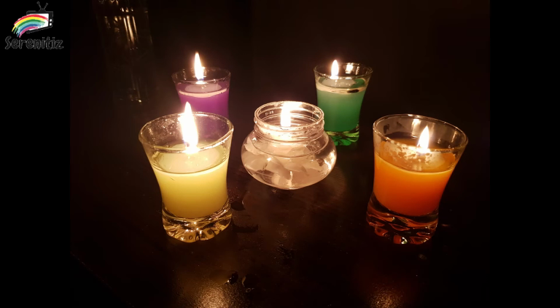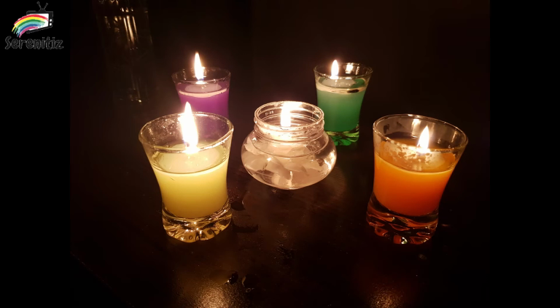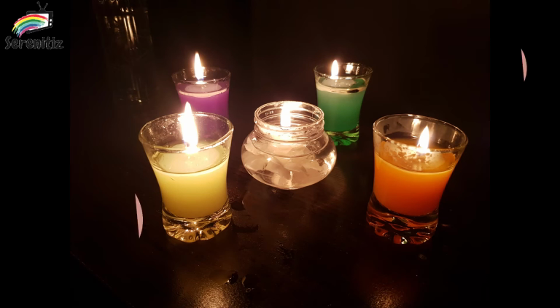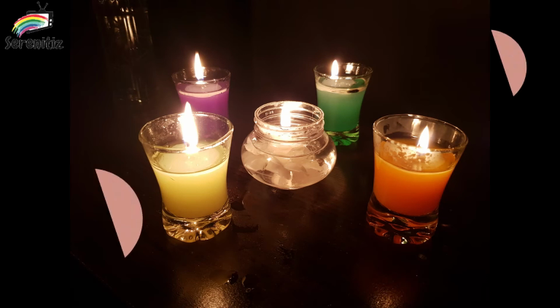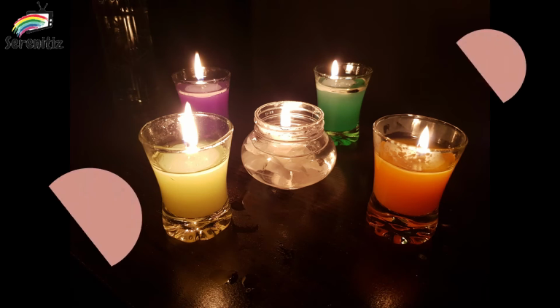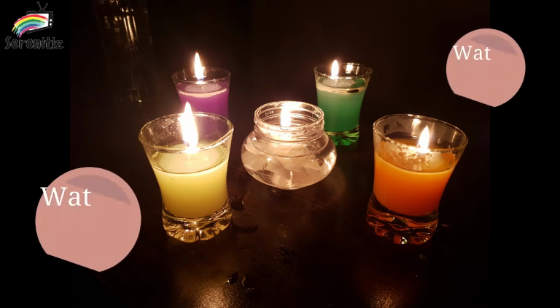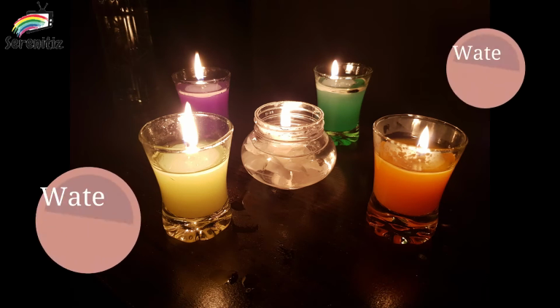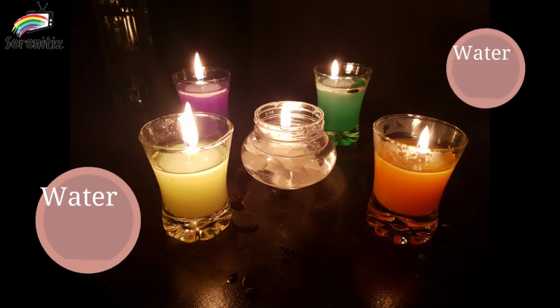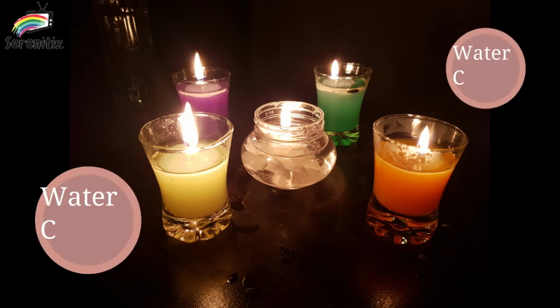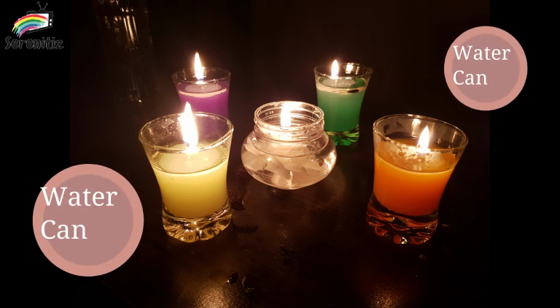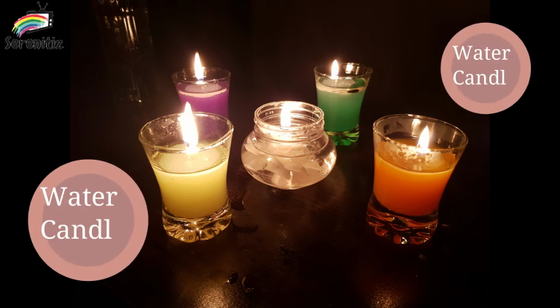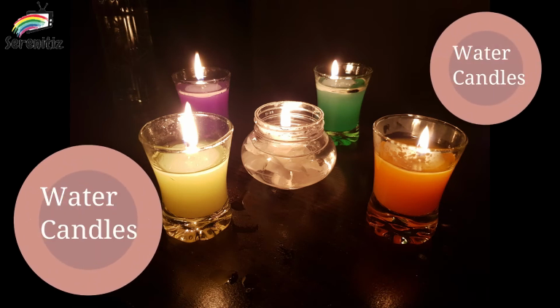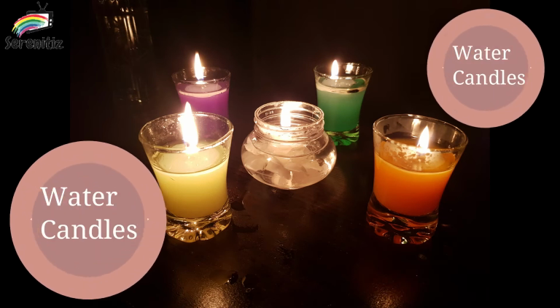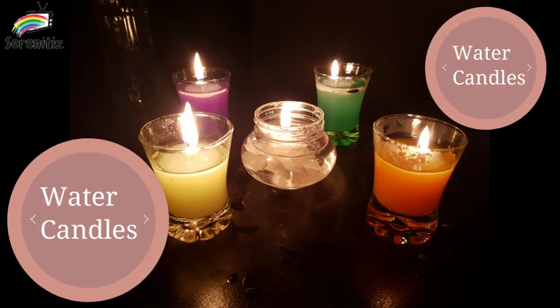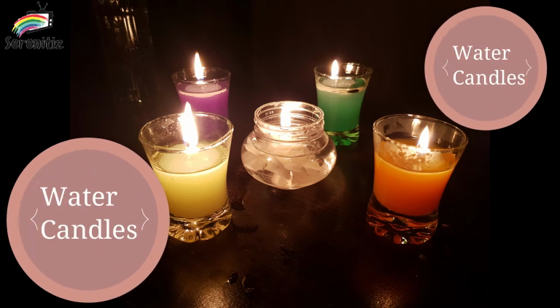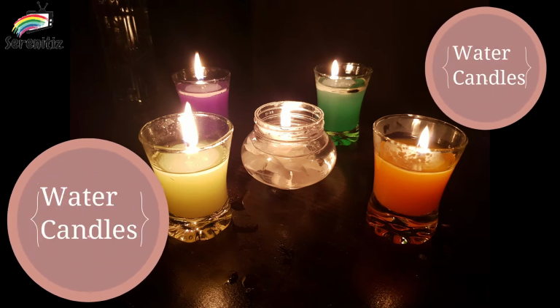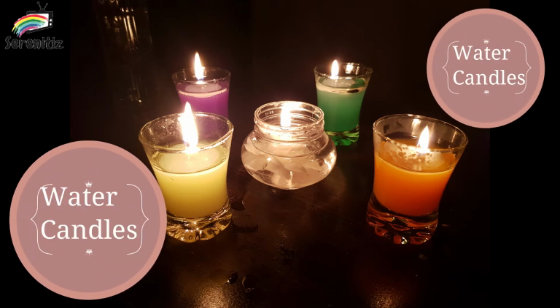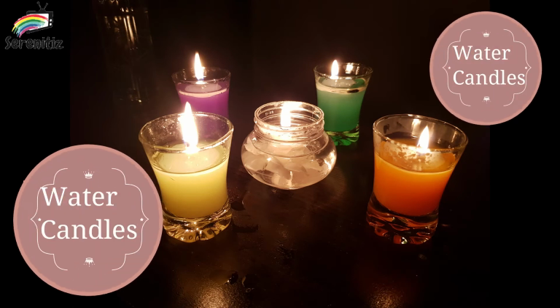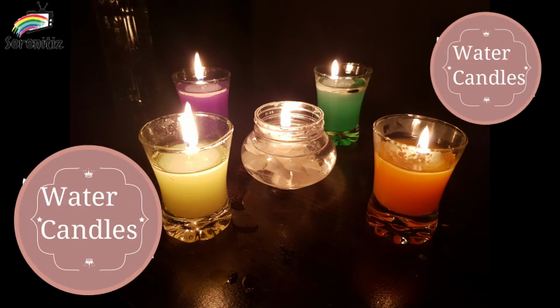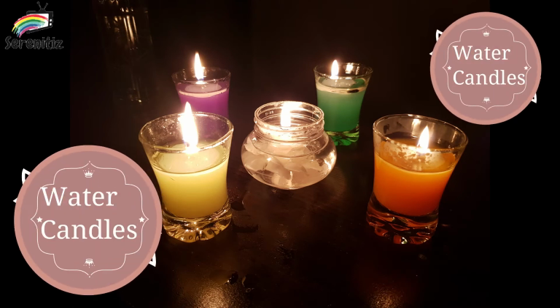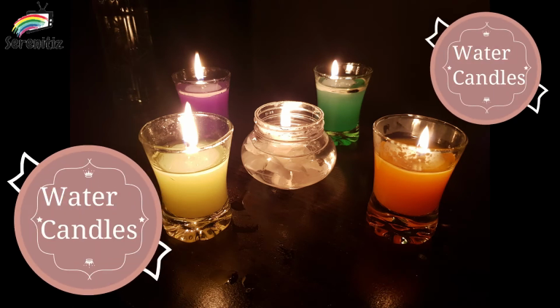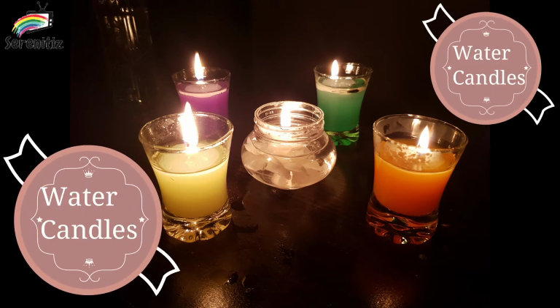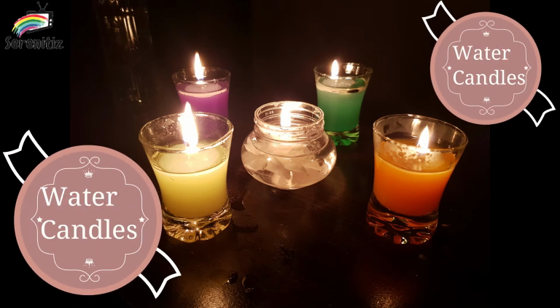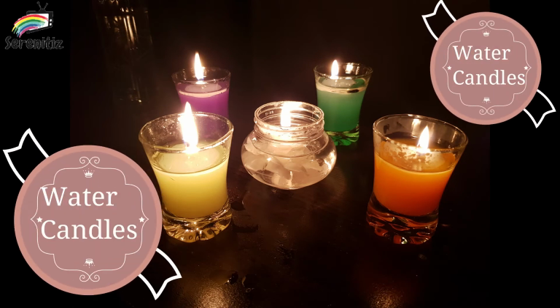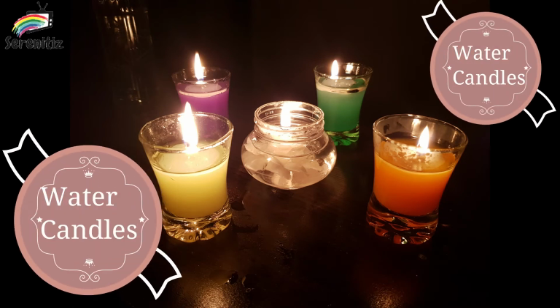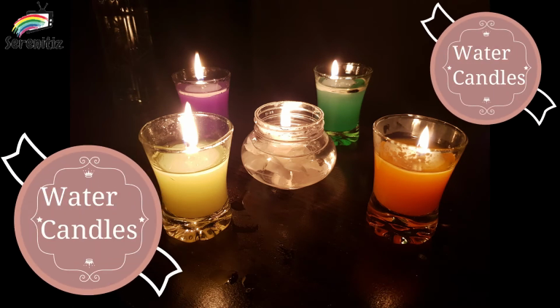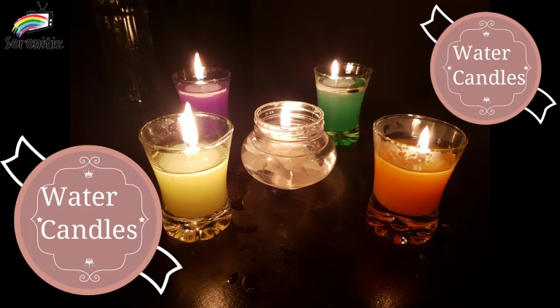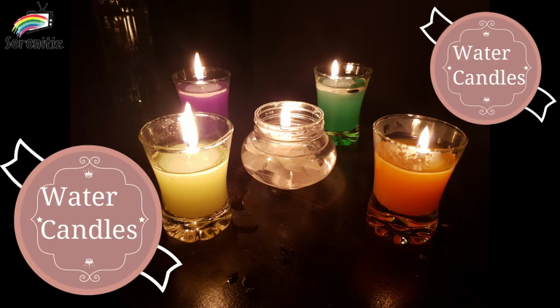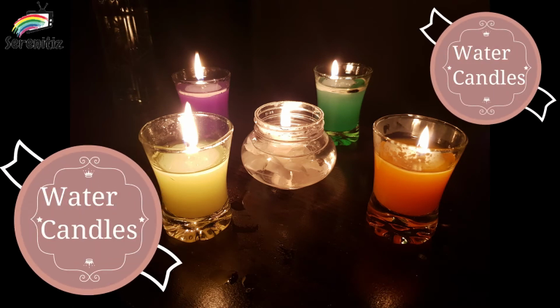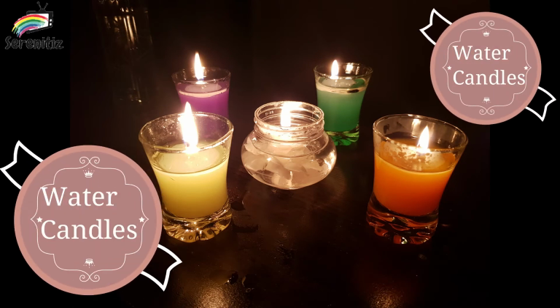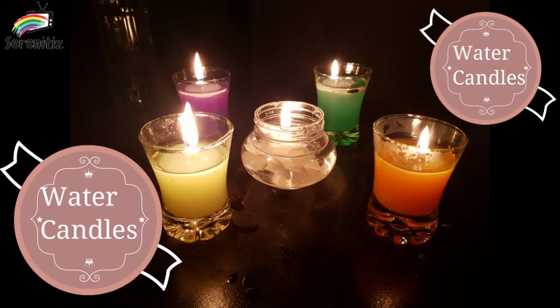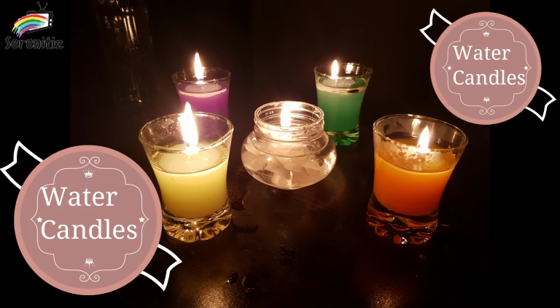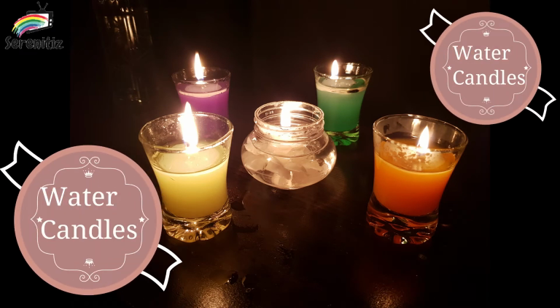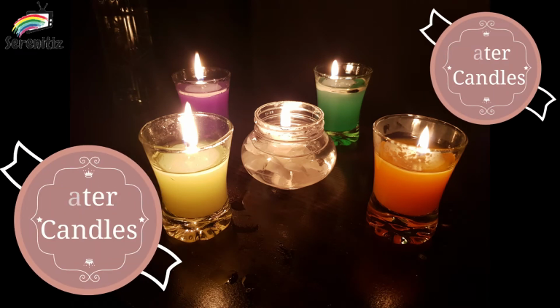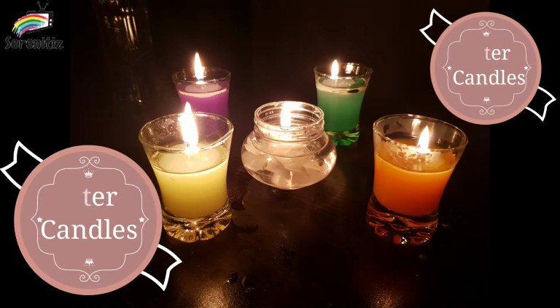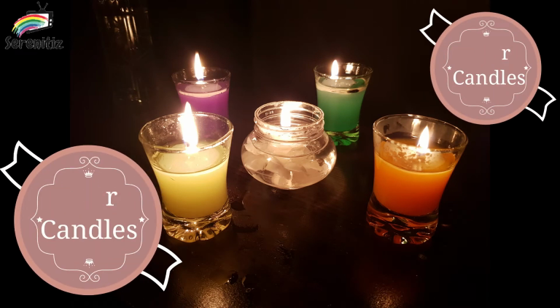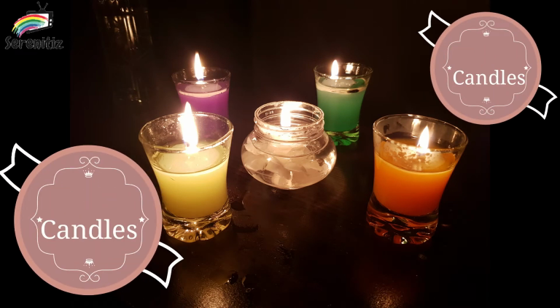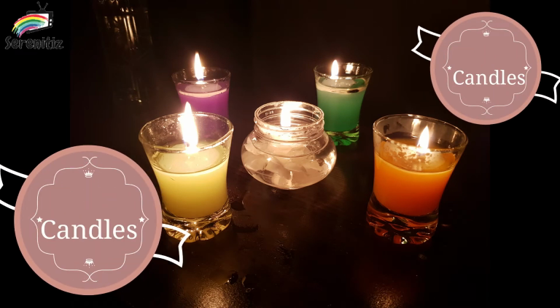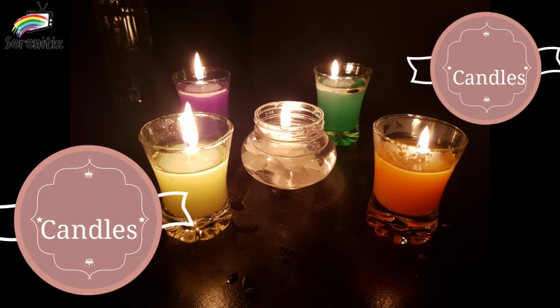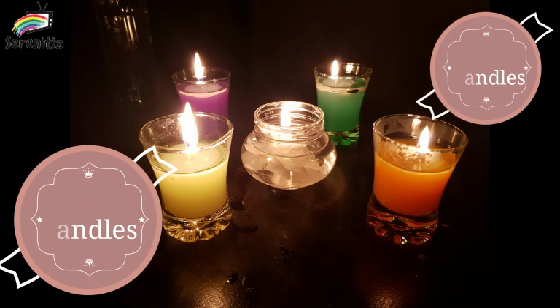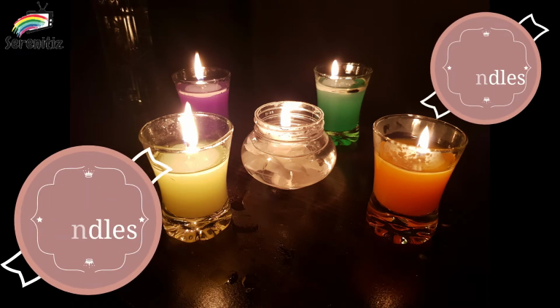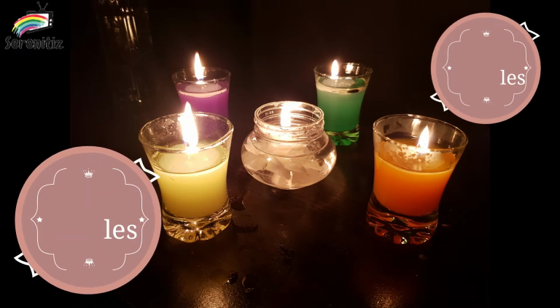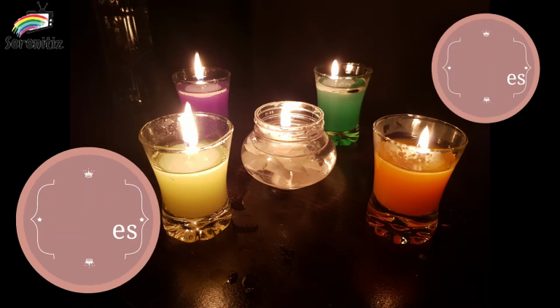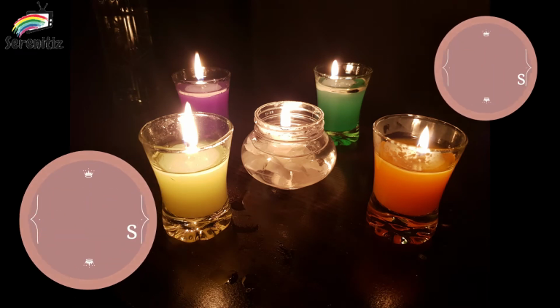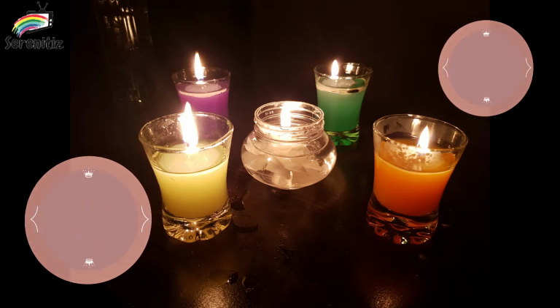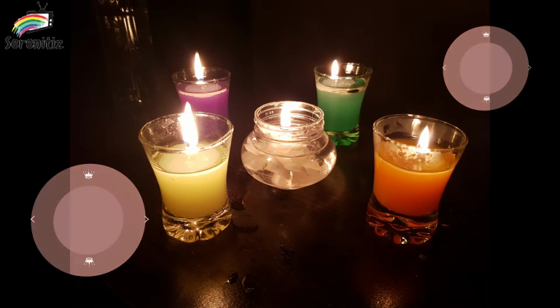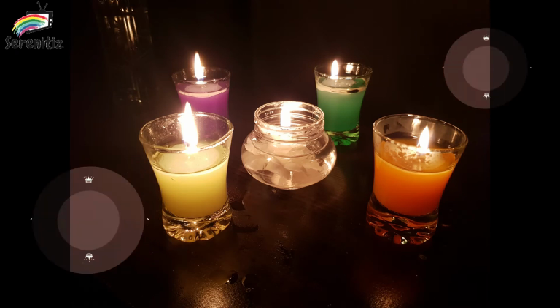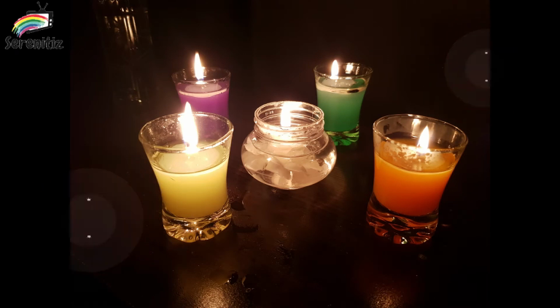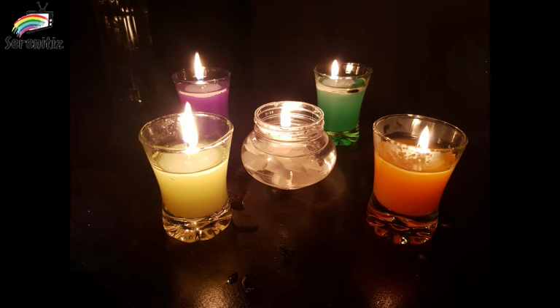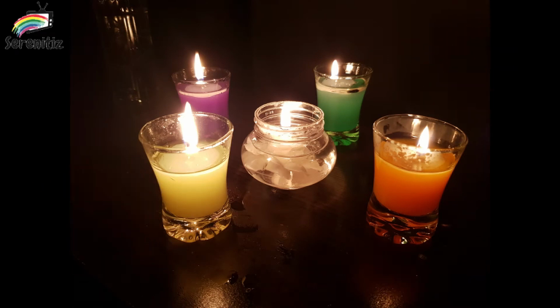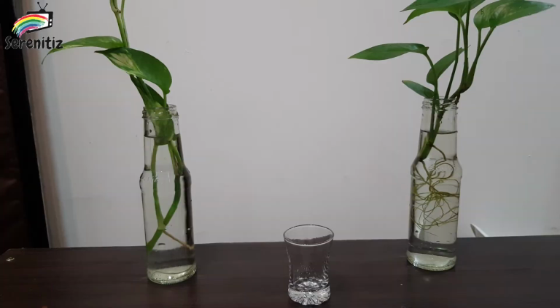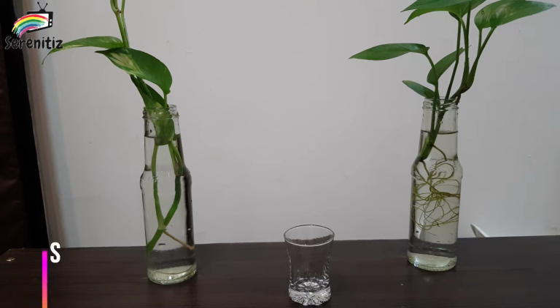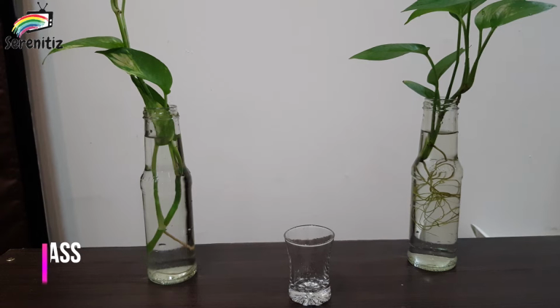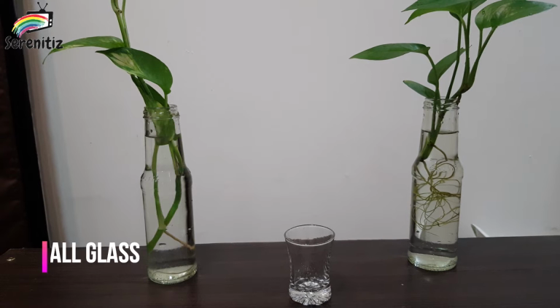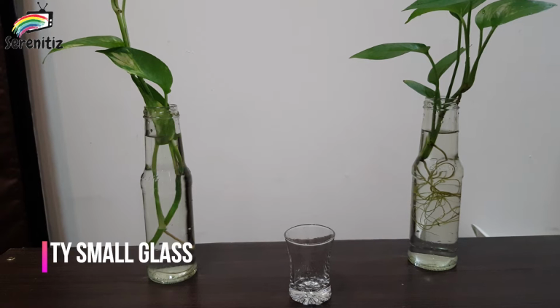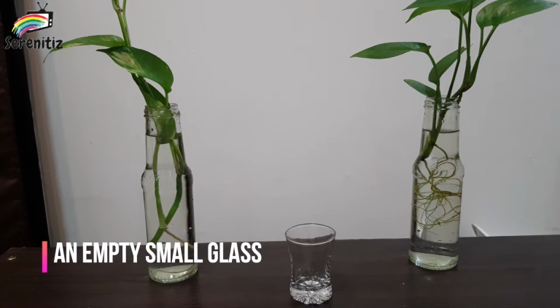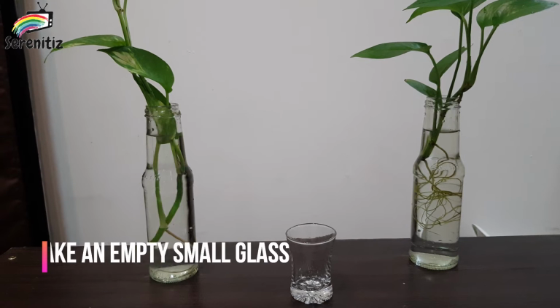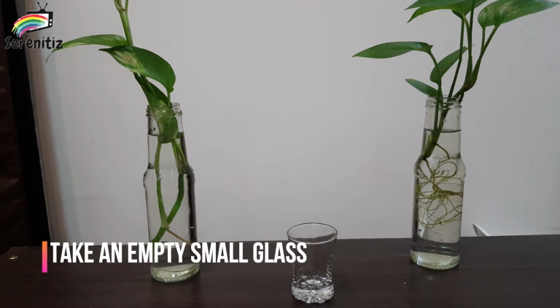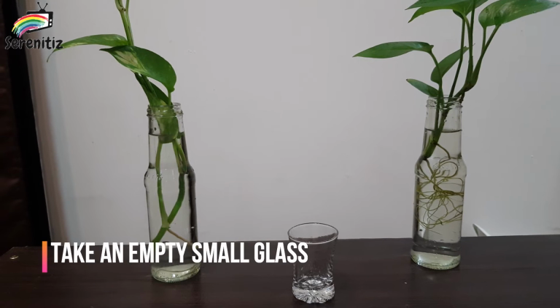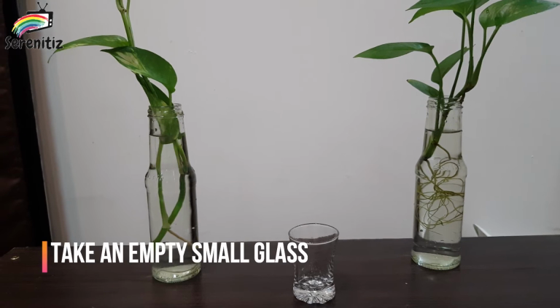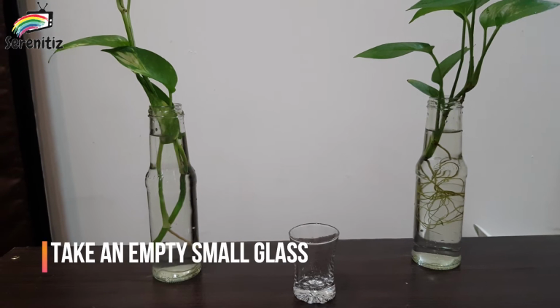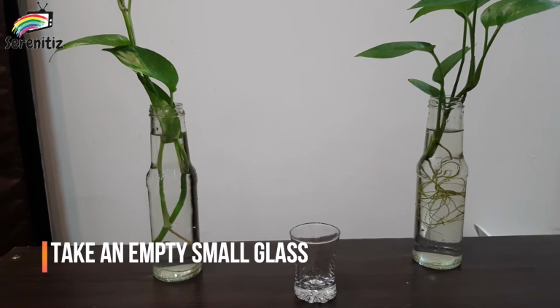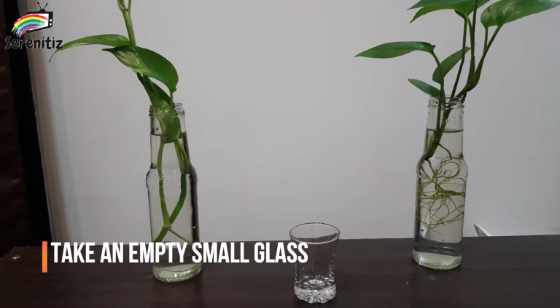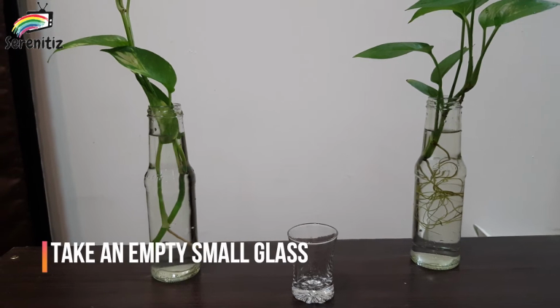Hello friends. Welcome to my channel Serenities. Today we will make water candles.